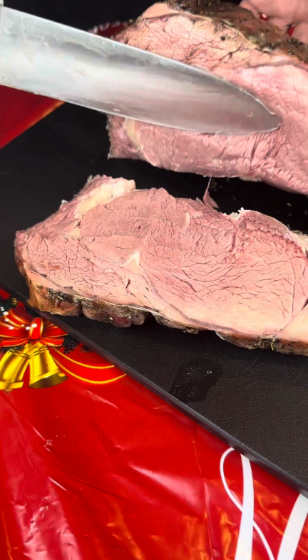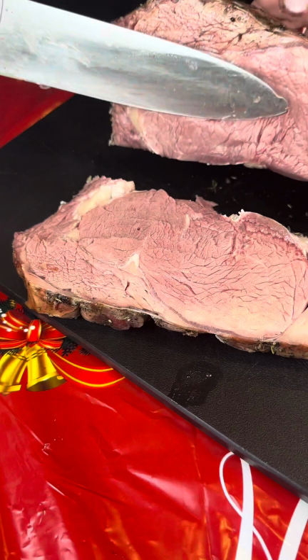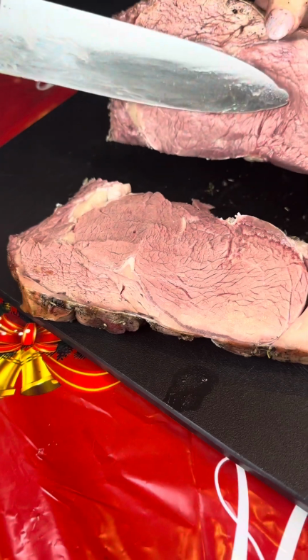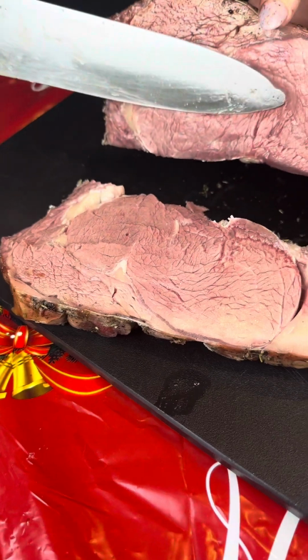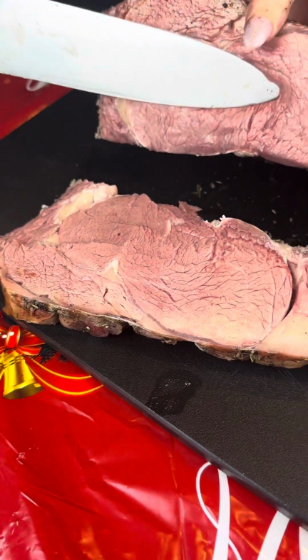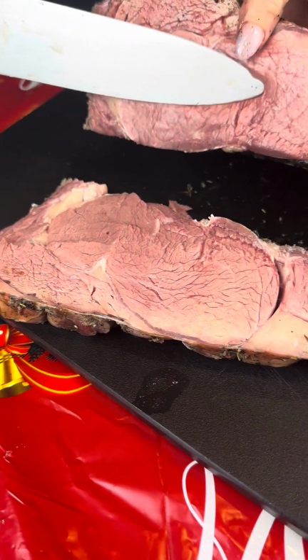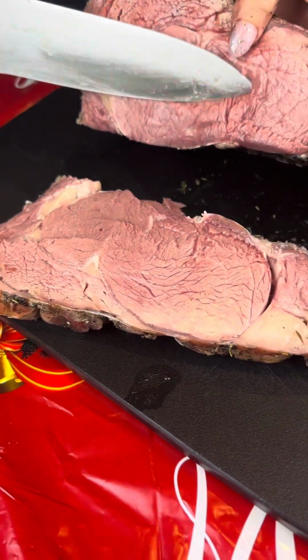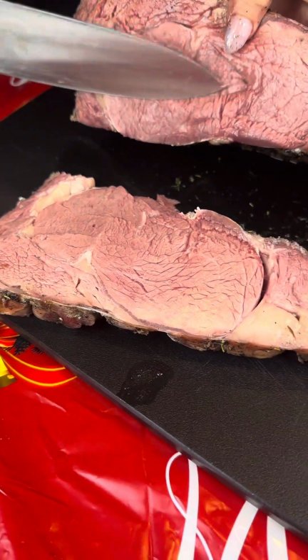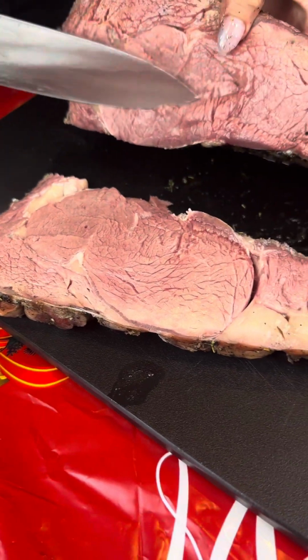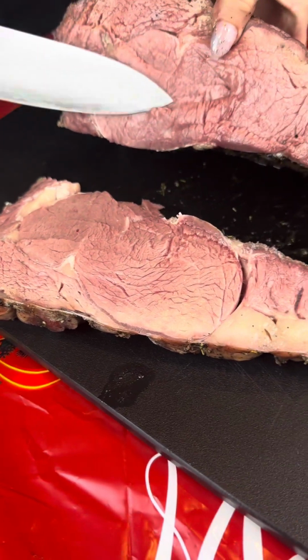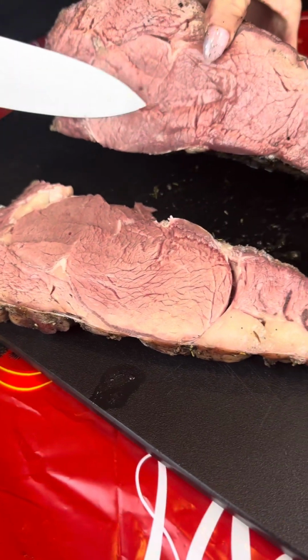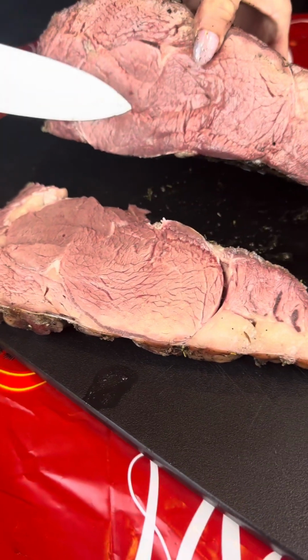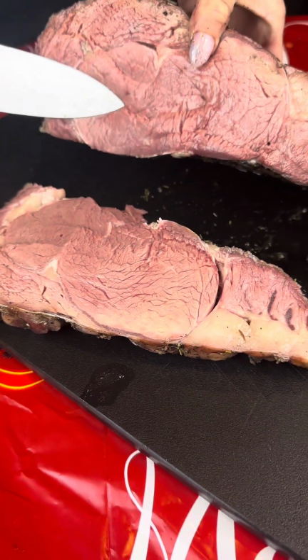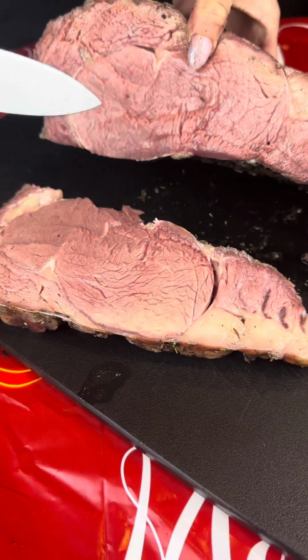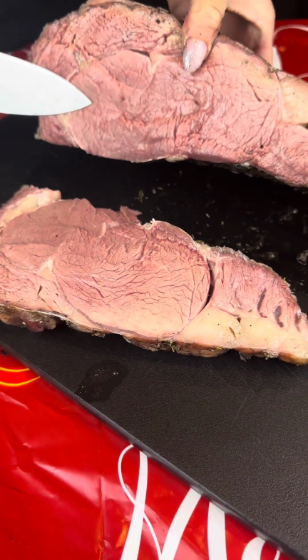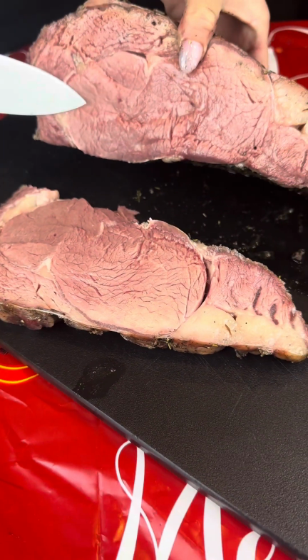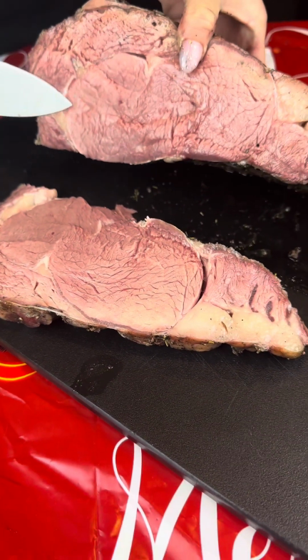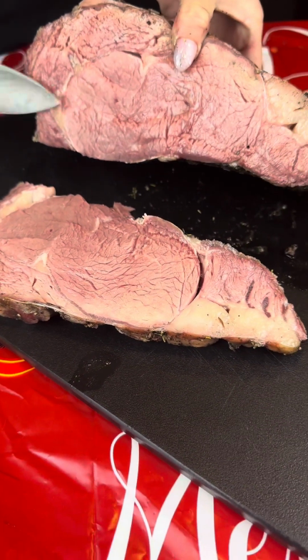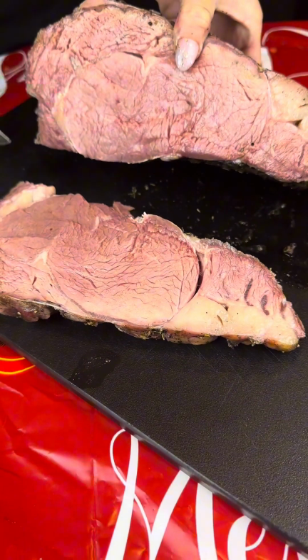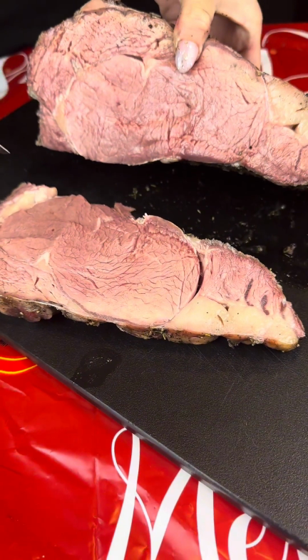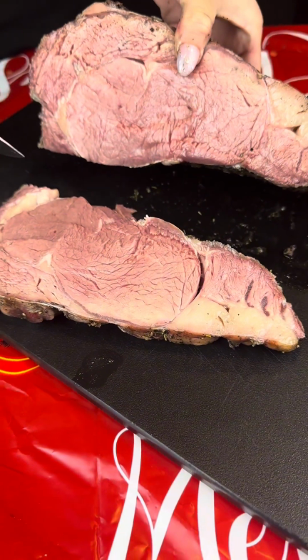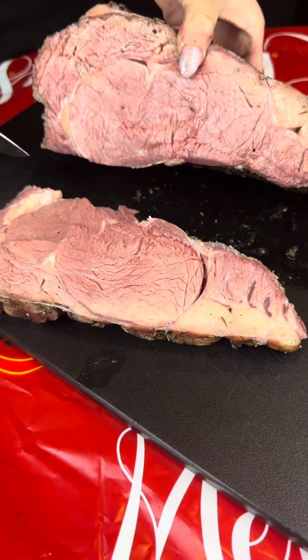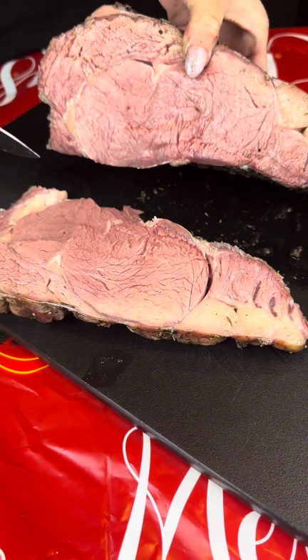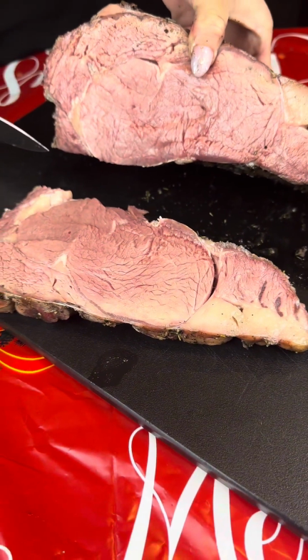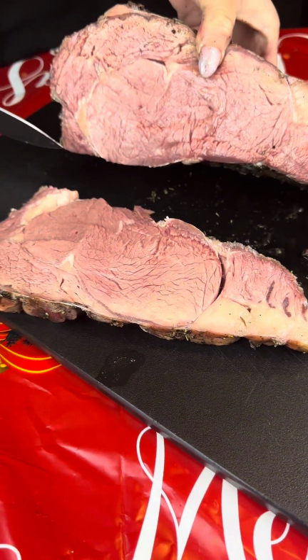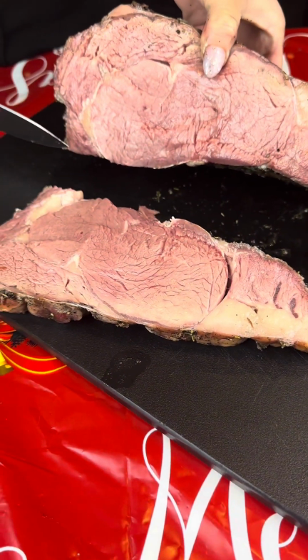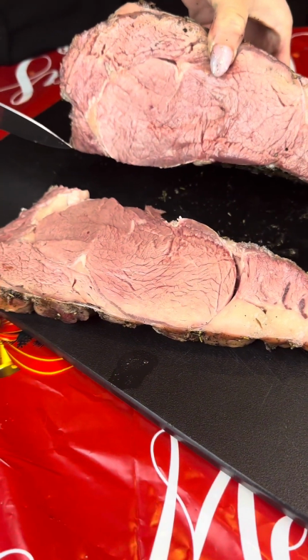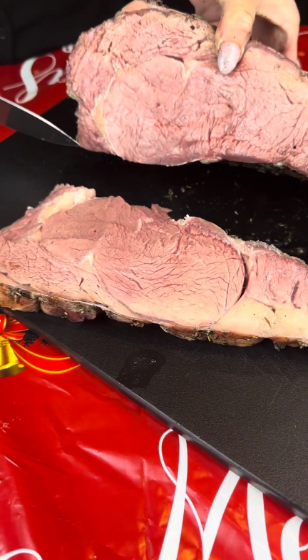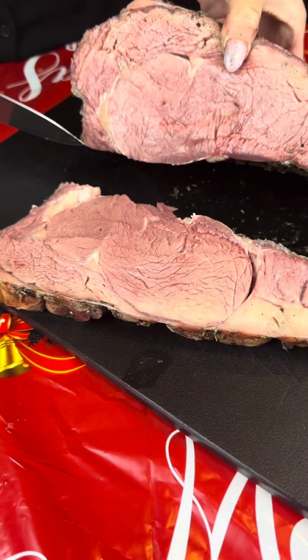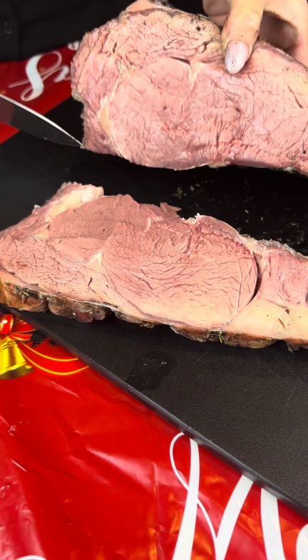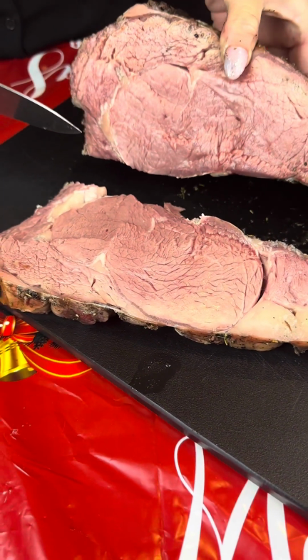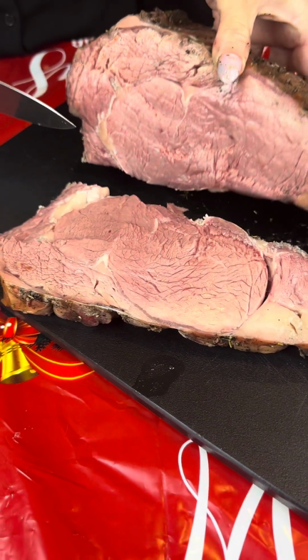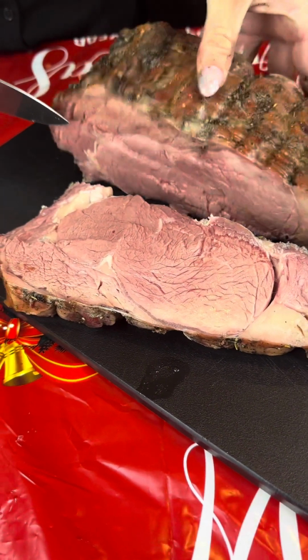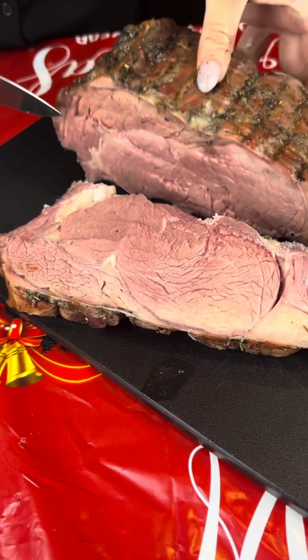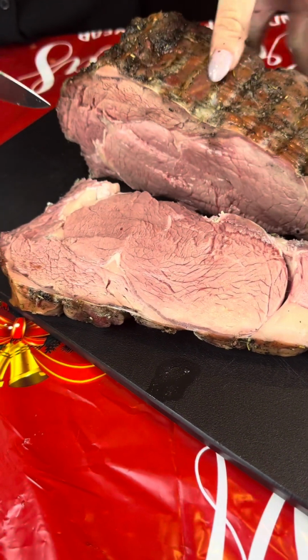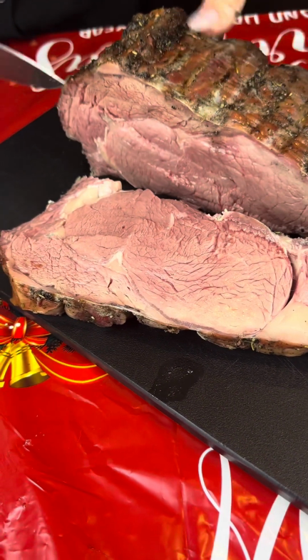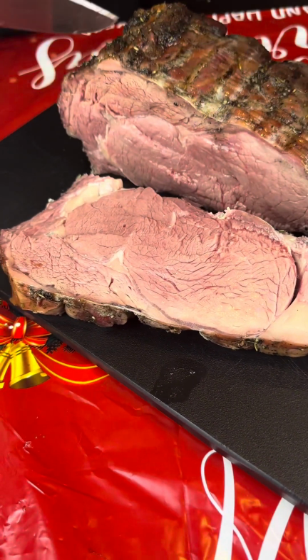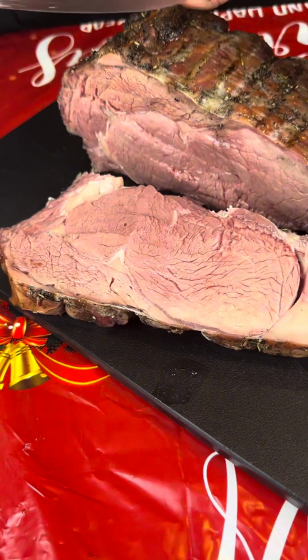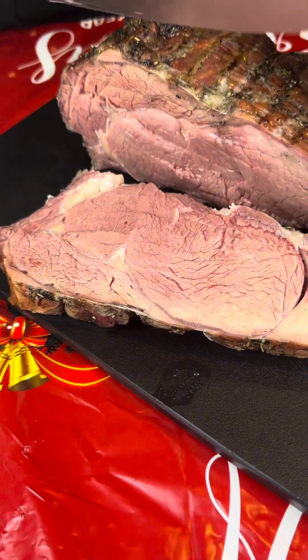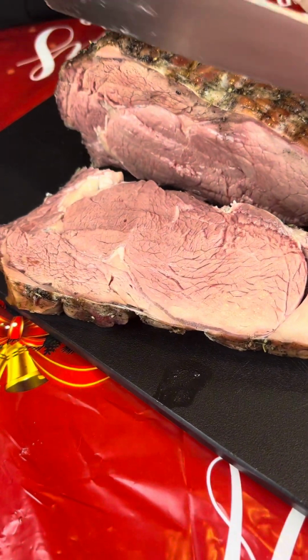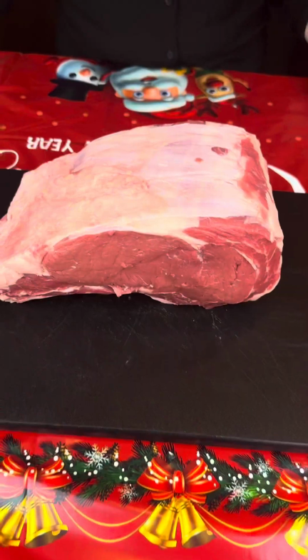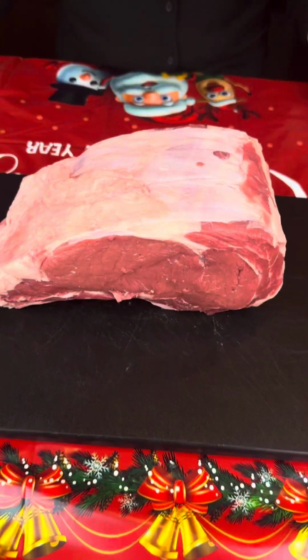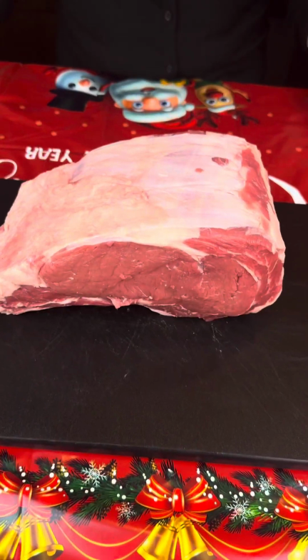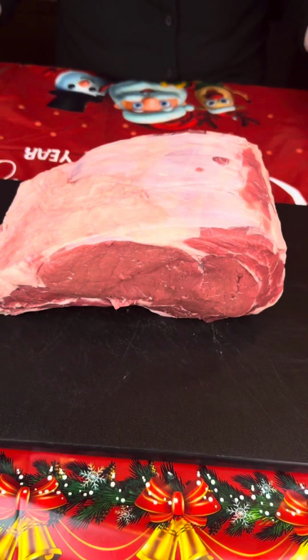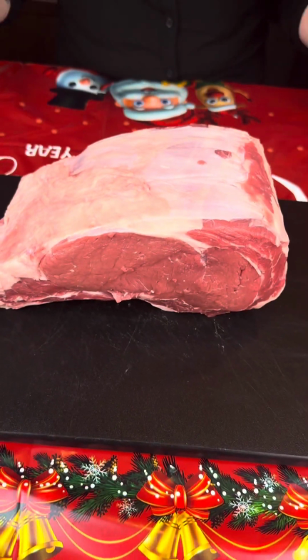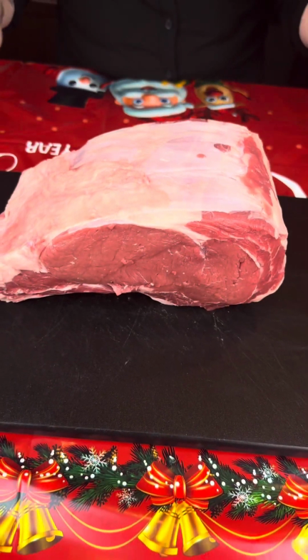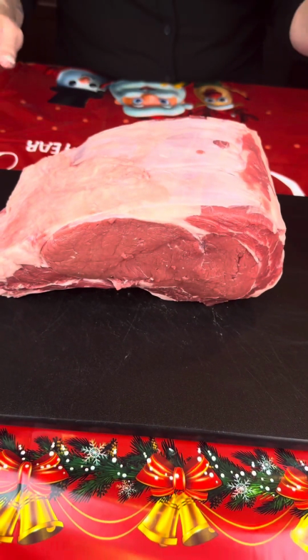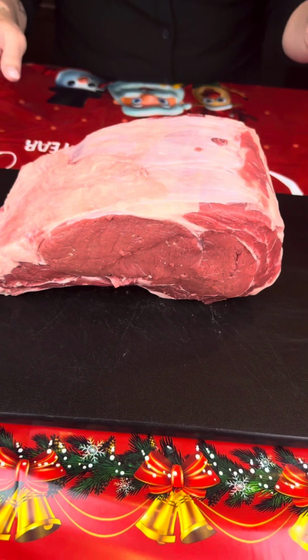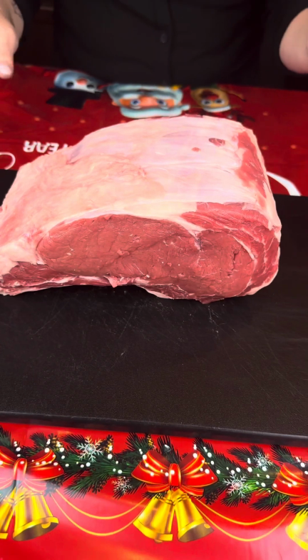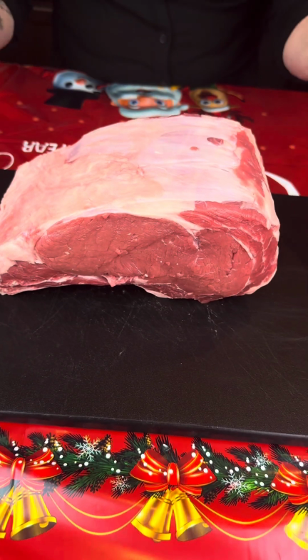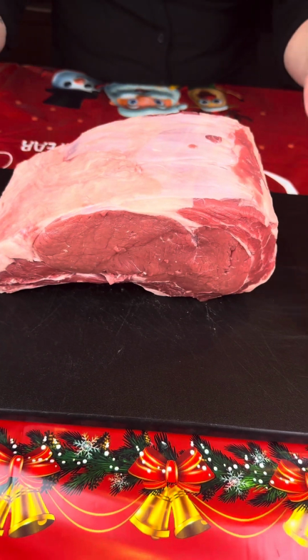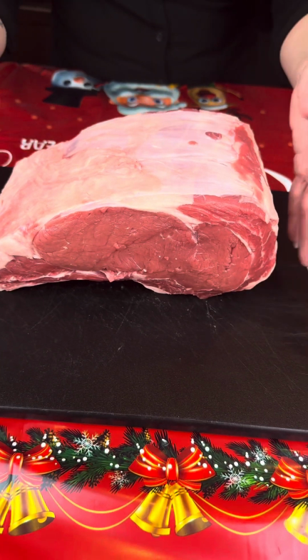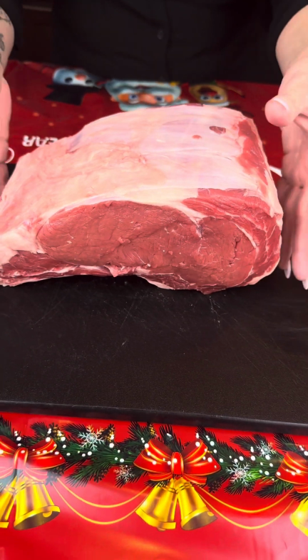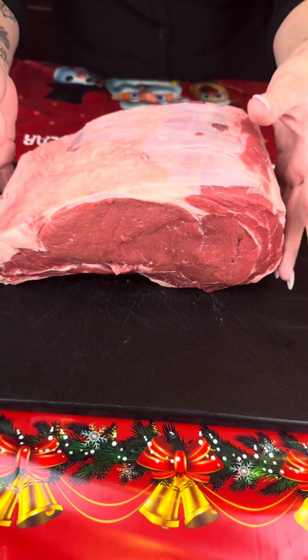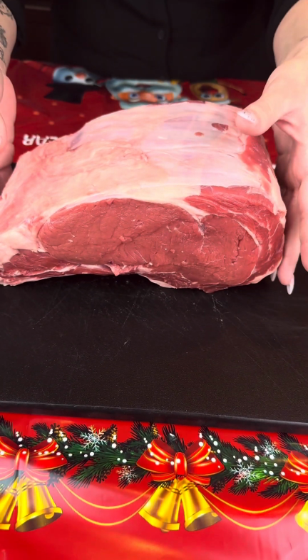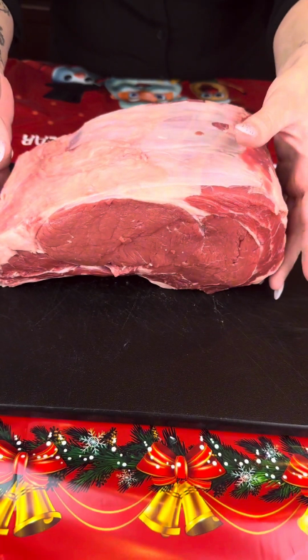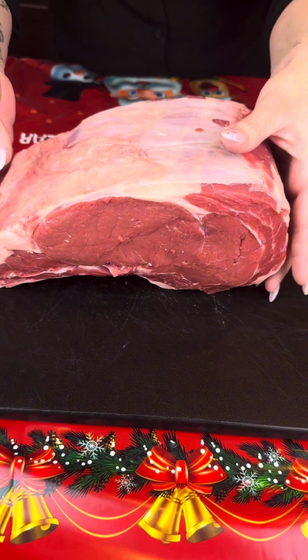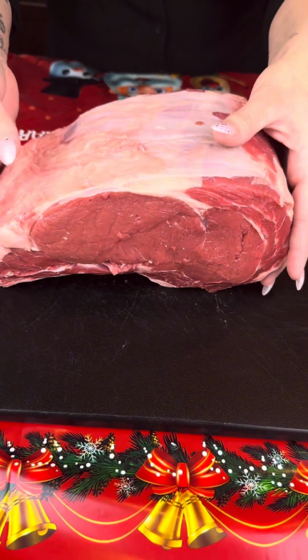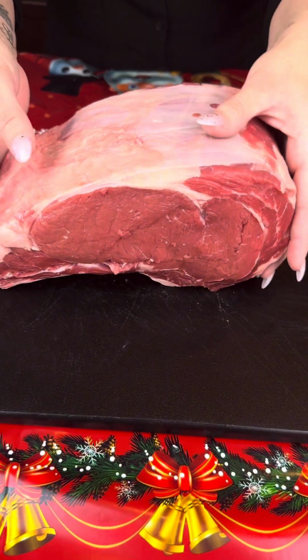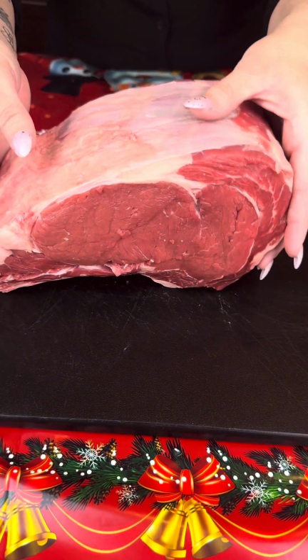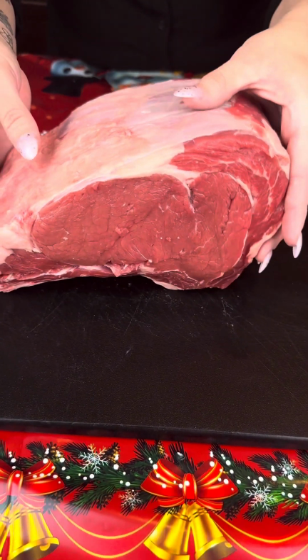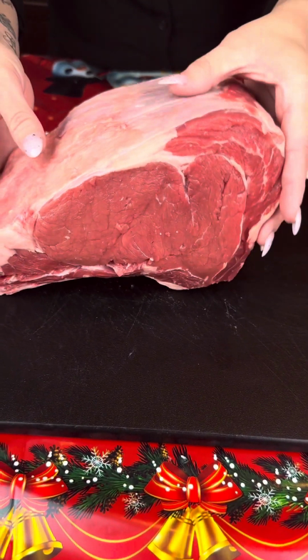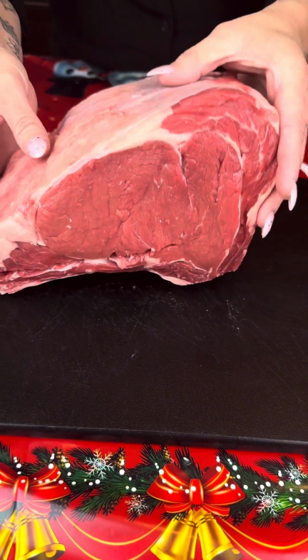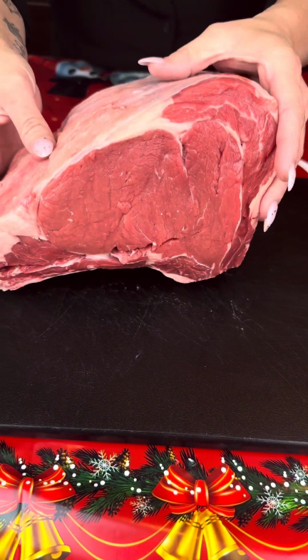Look how beautiful — medium-rare, exactly what we were going for. Prime rib is my favorite meat to cook.